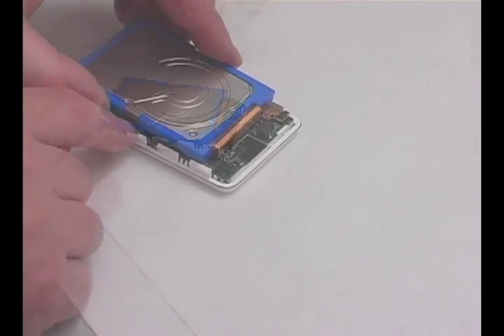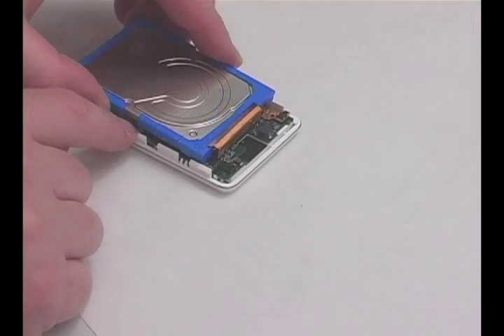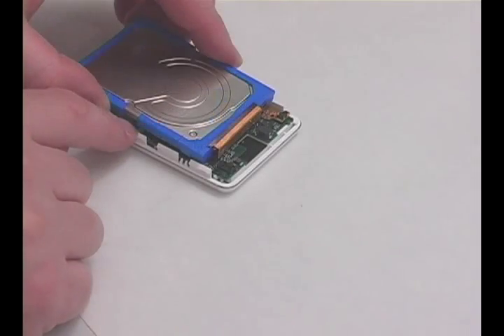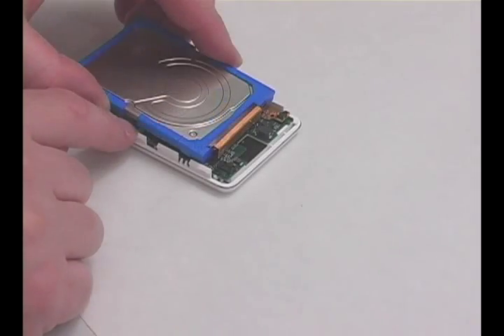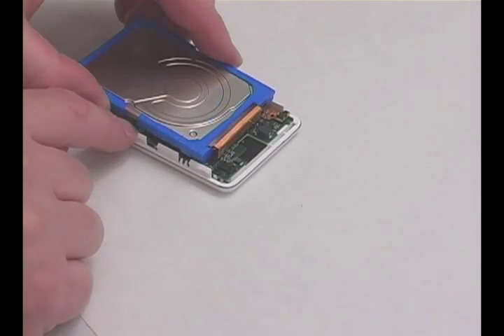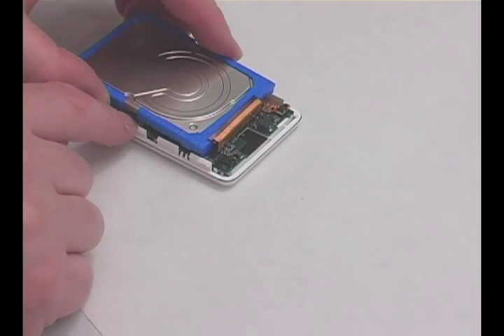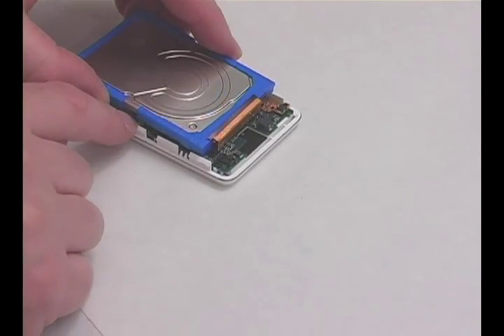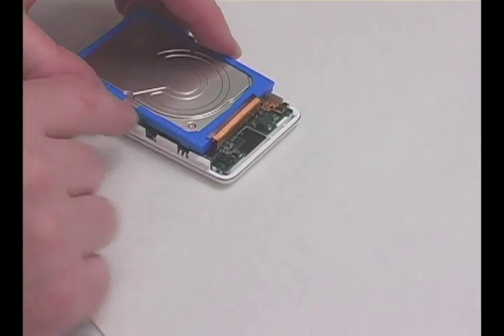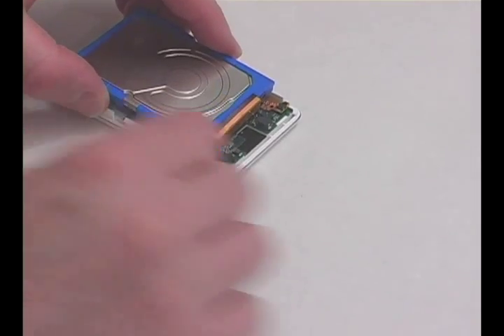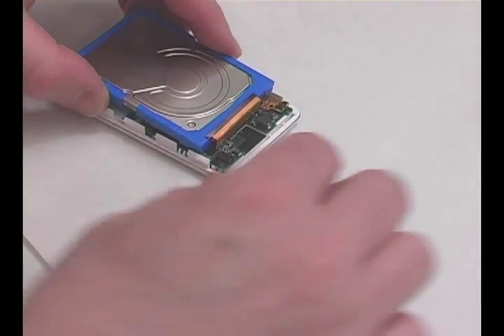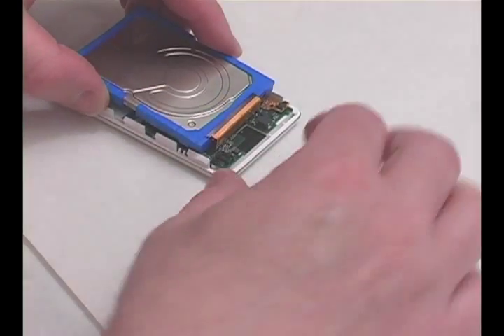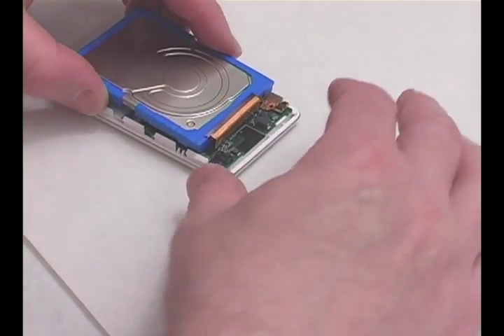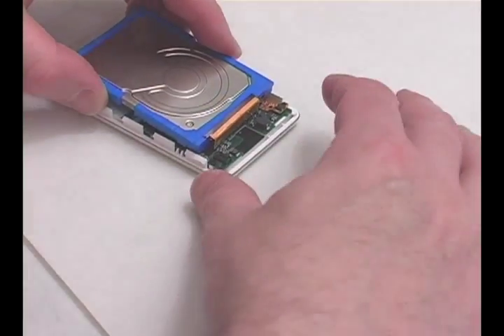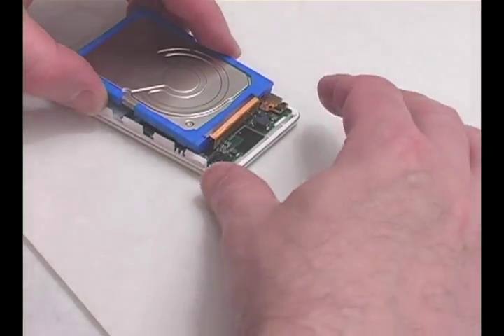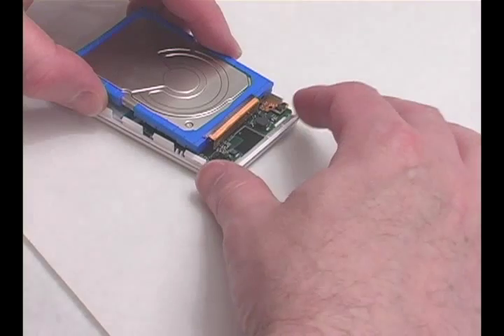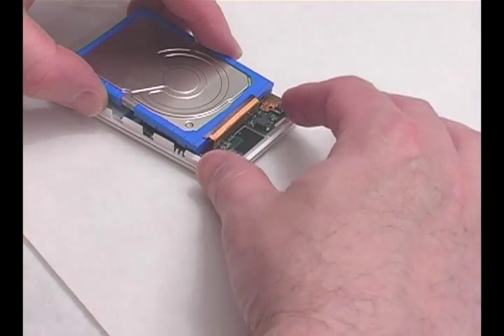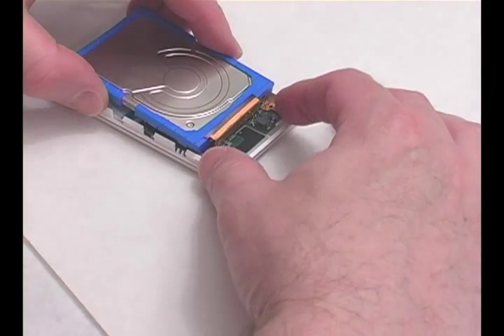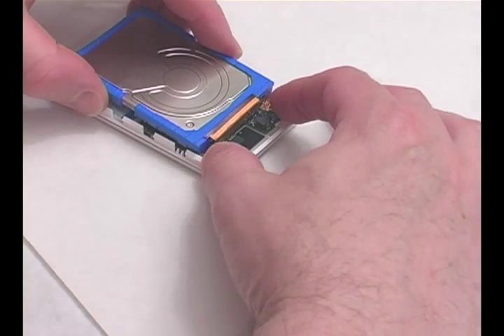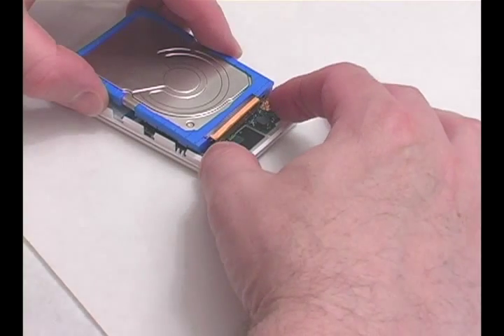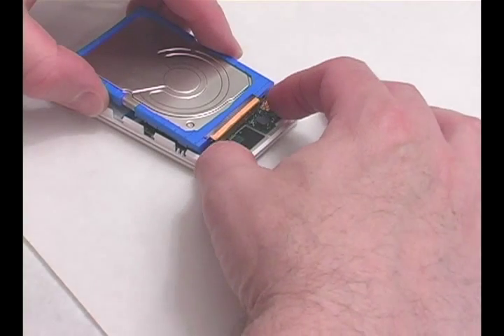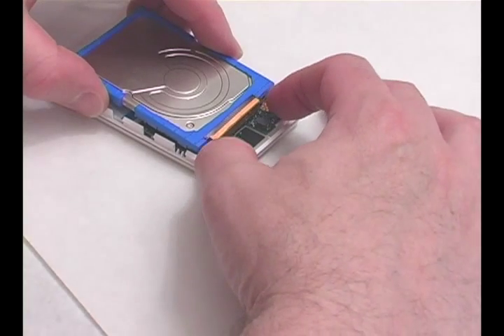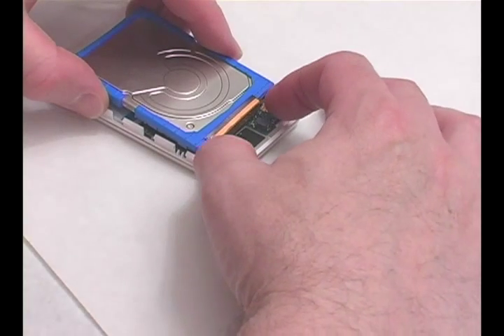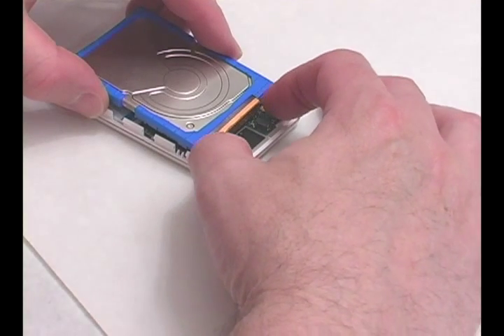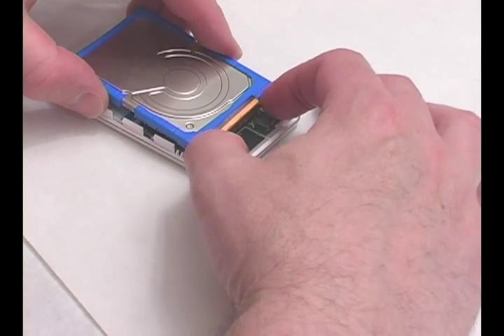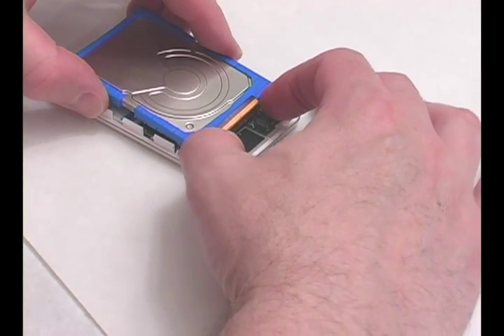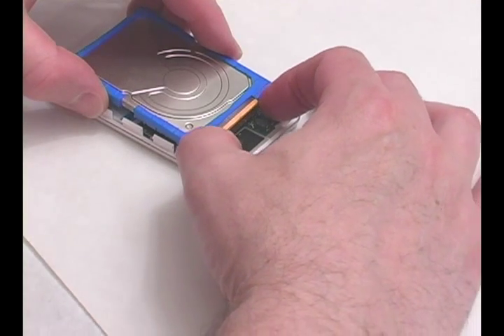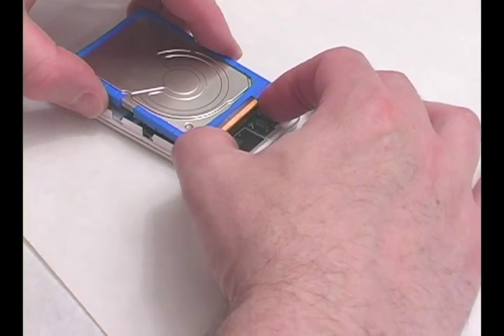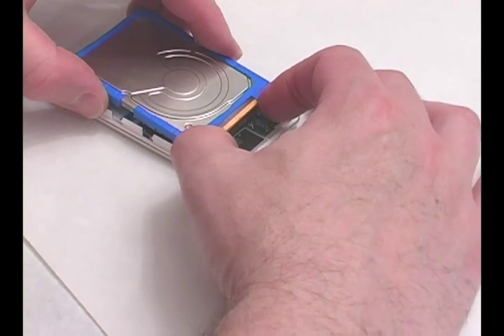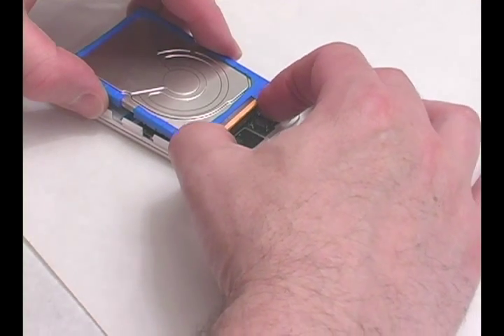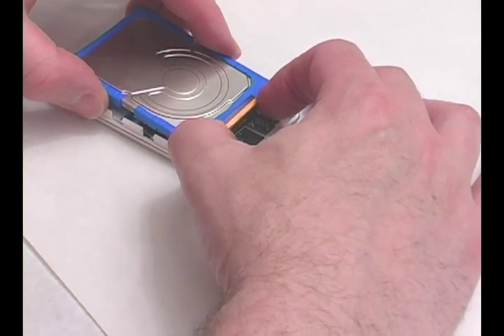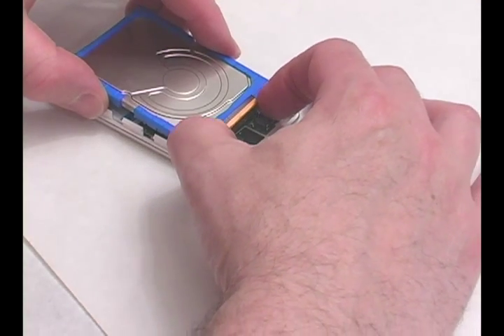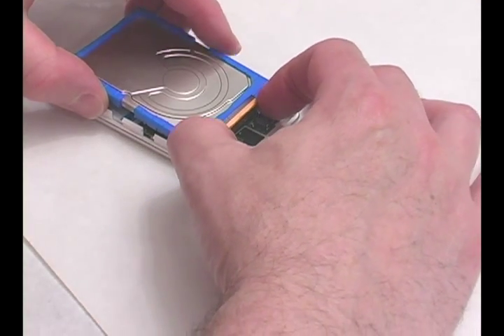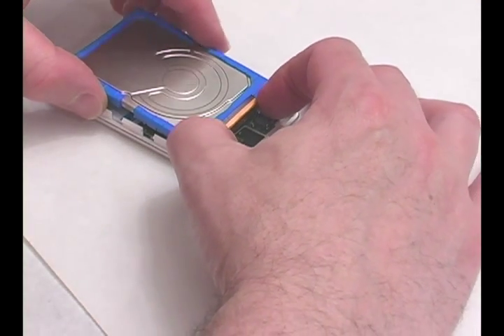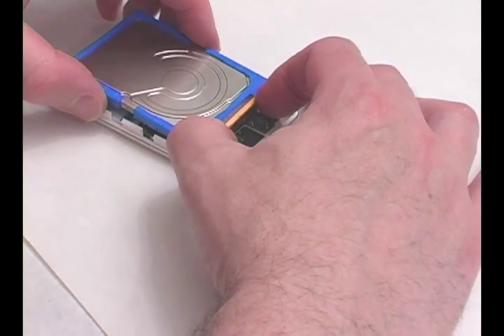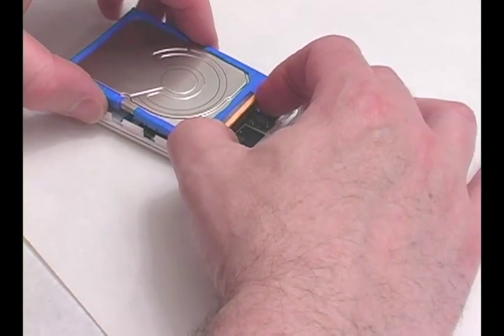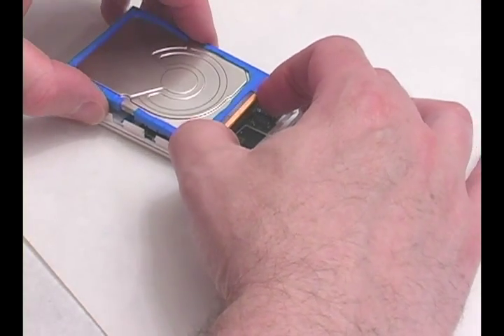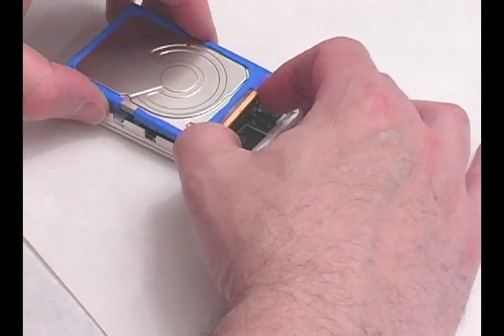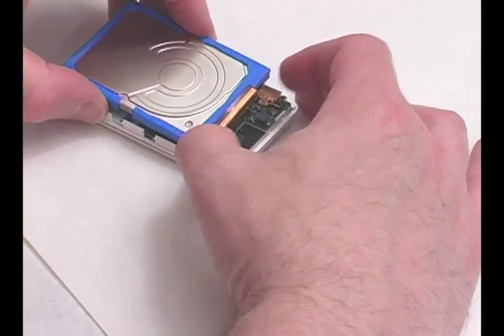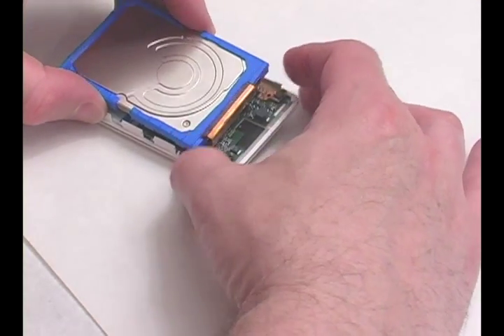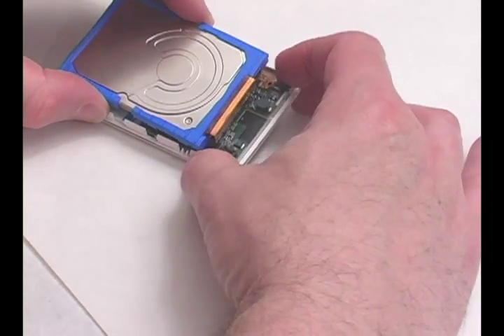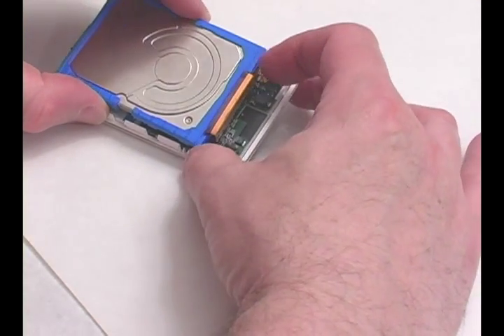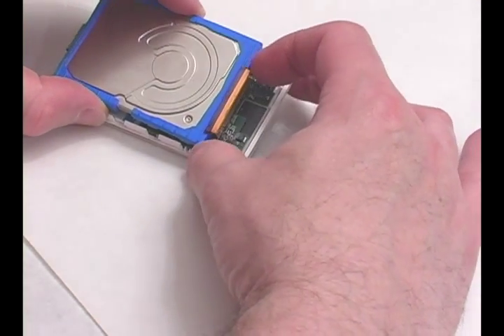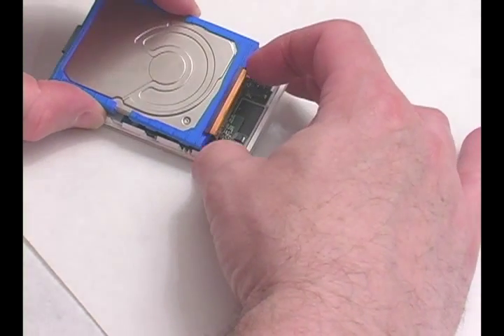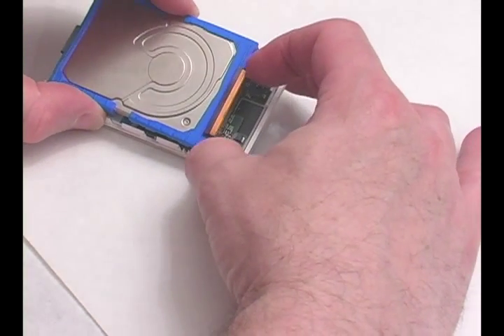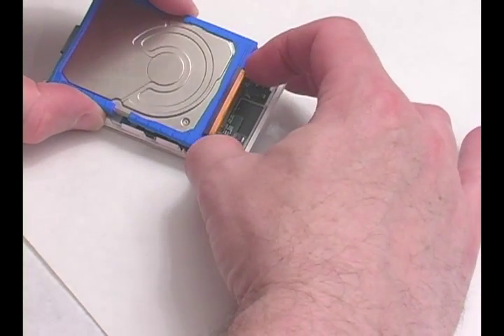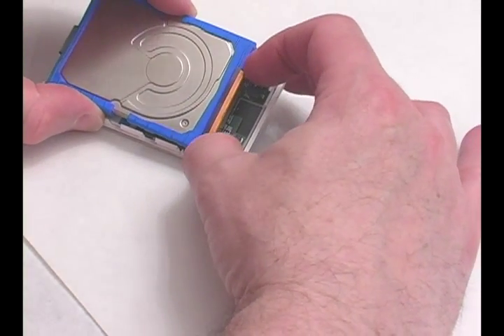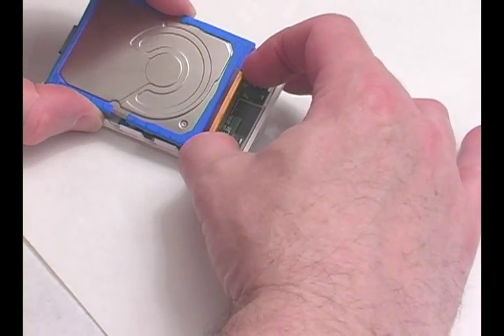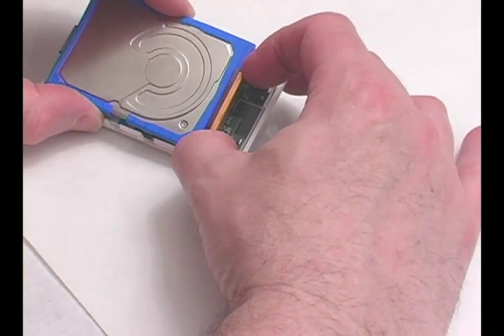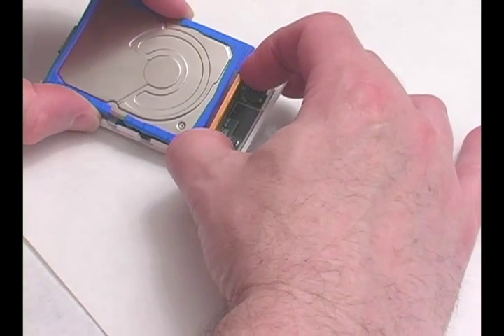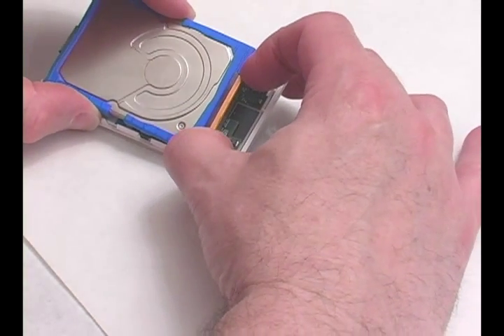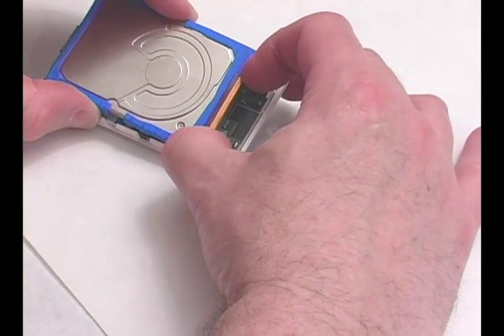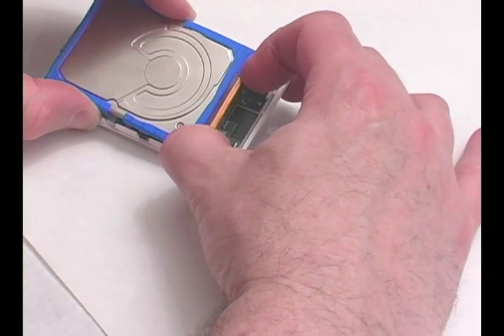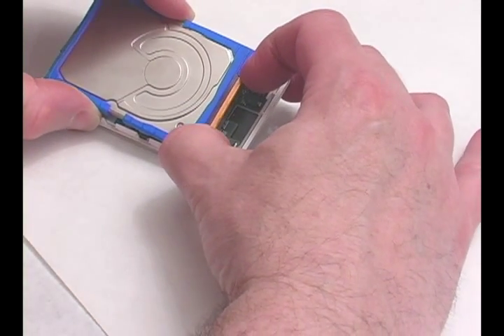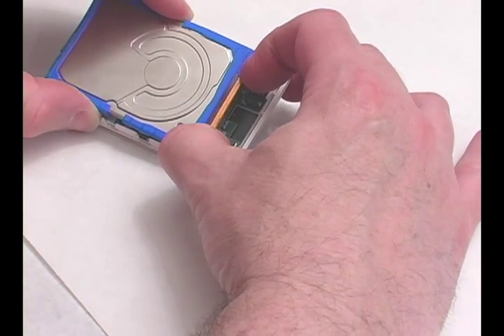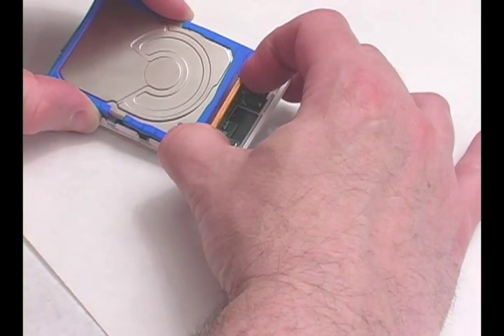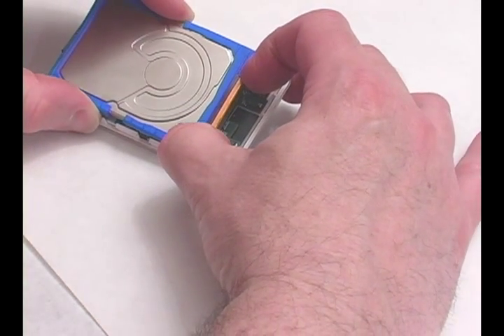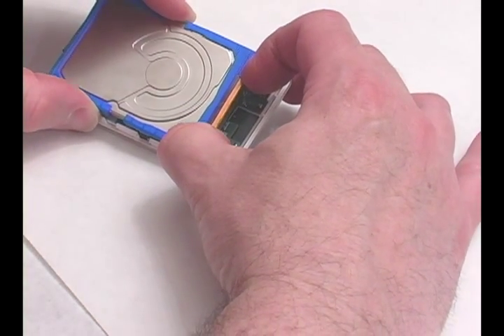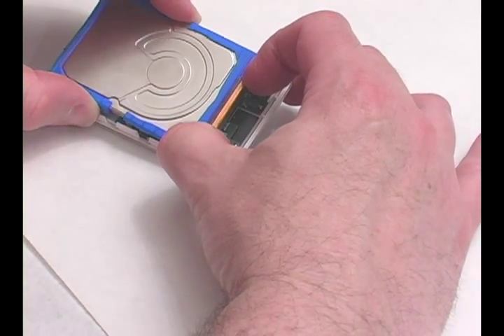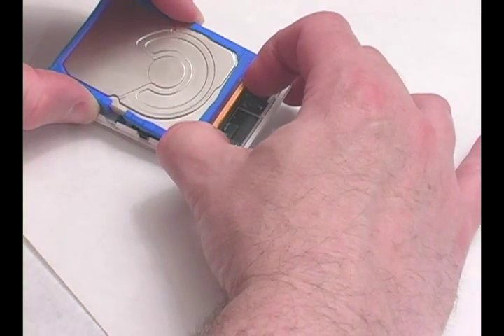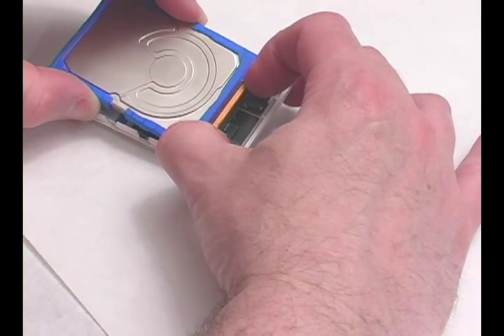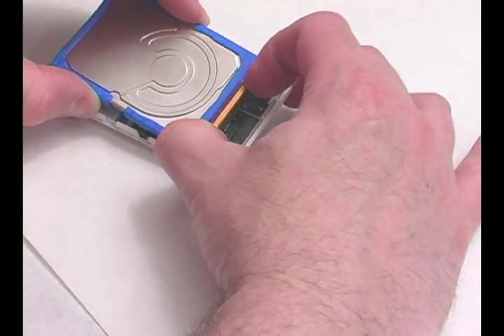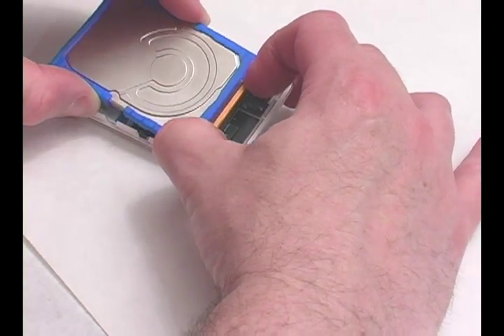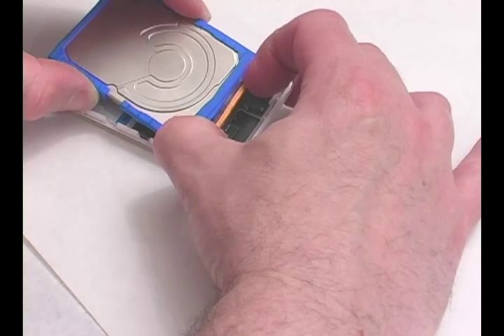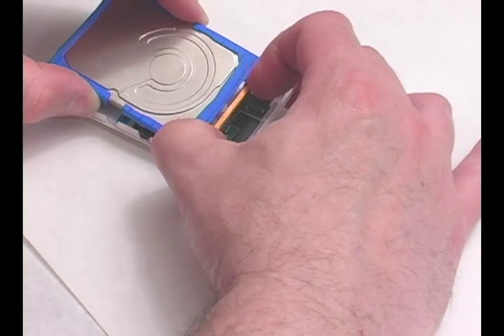Remove the hard drive by pulling the drive from the connector as shown. Be careful not to damage the connector's pins.